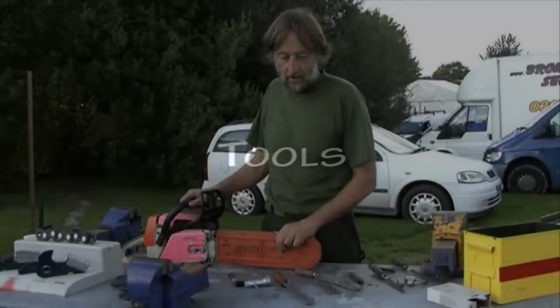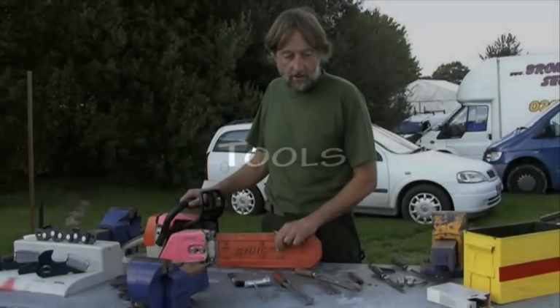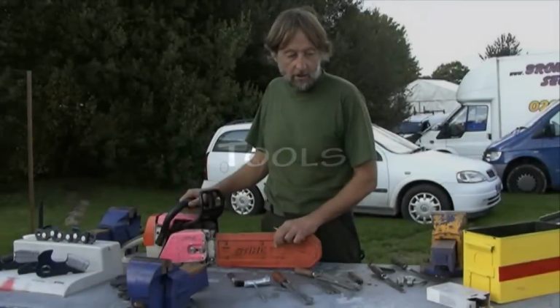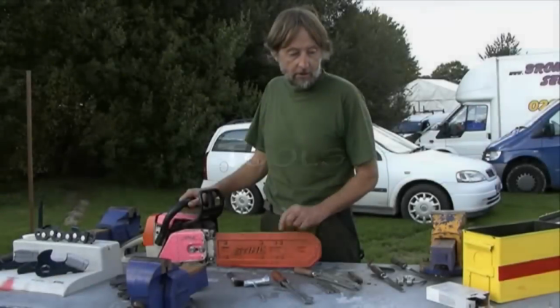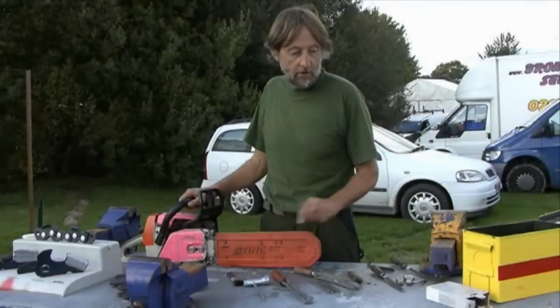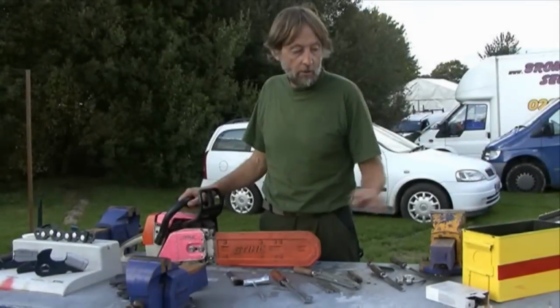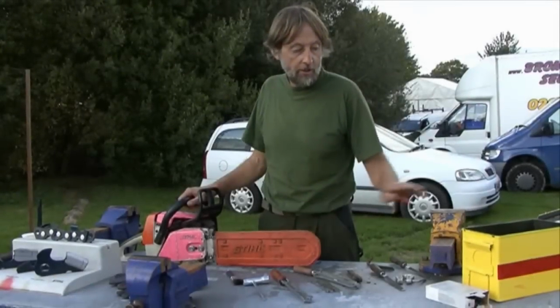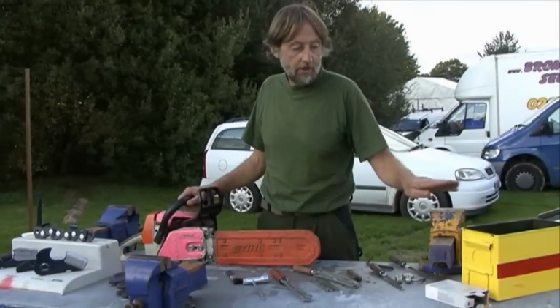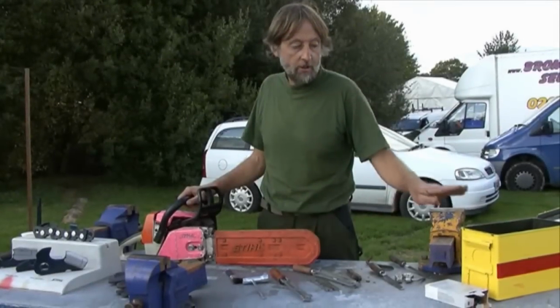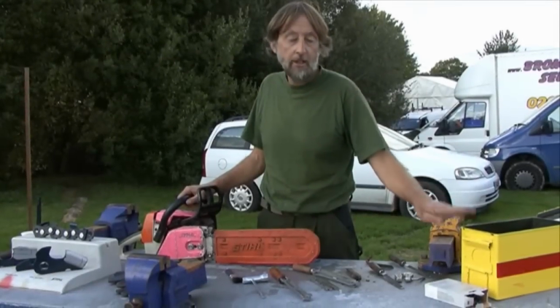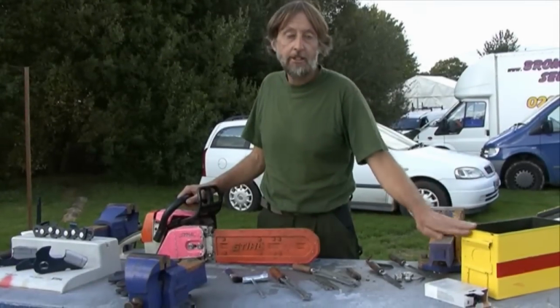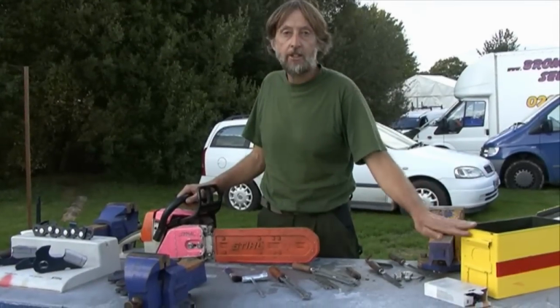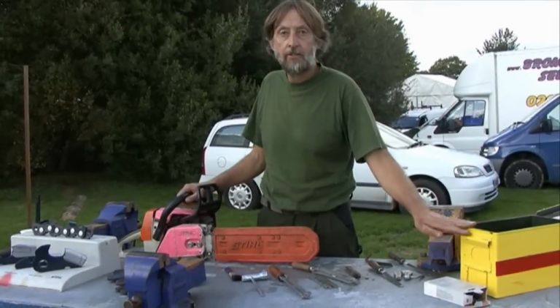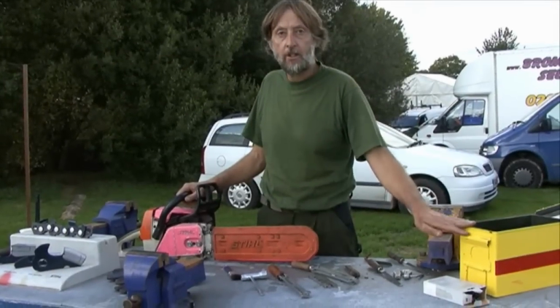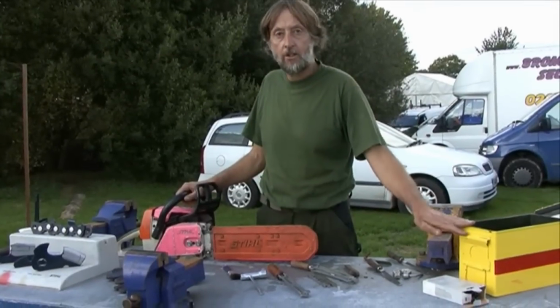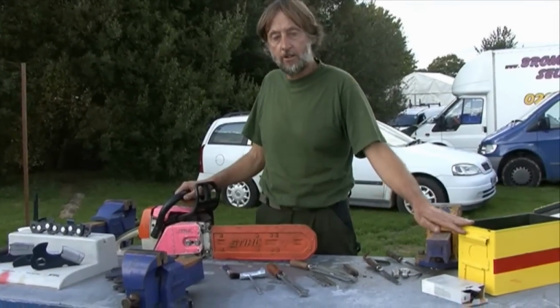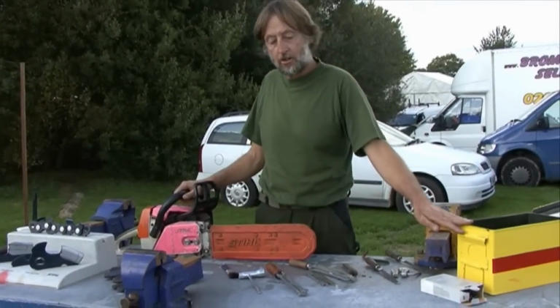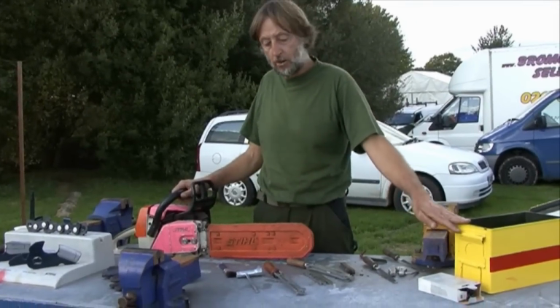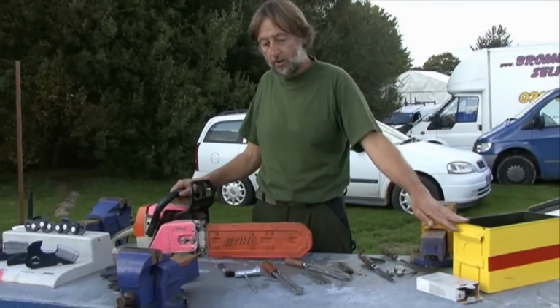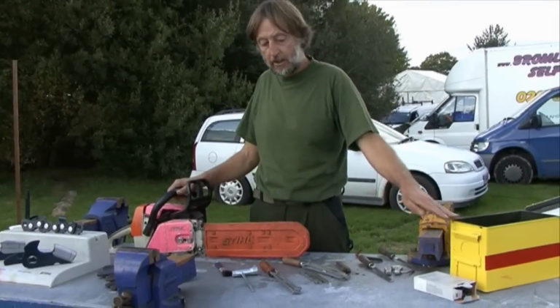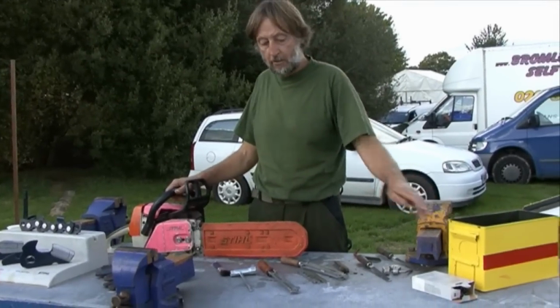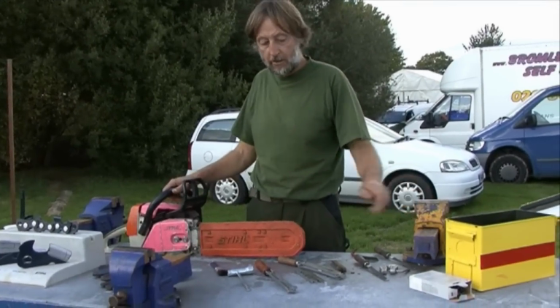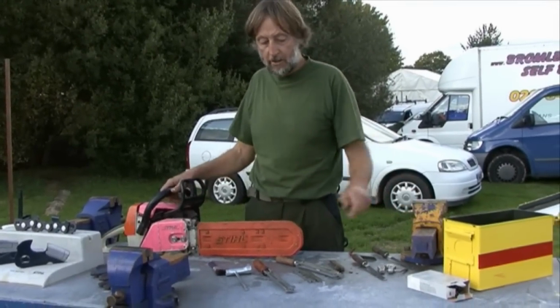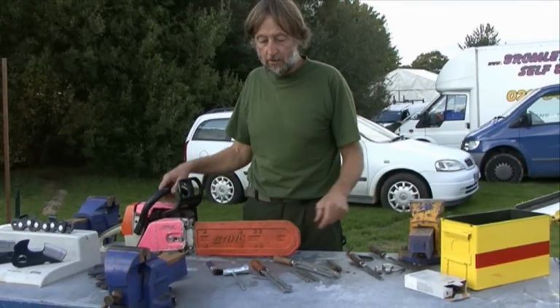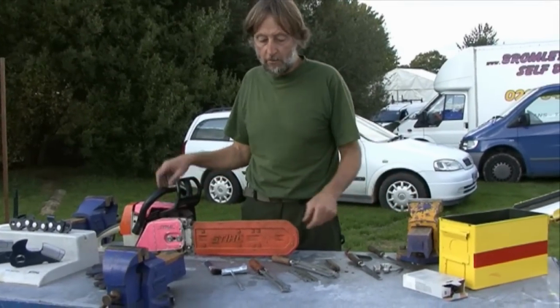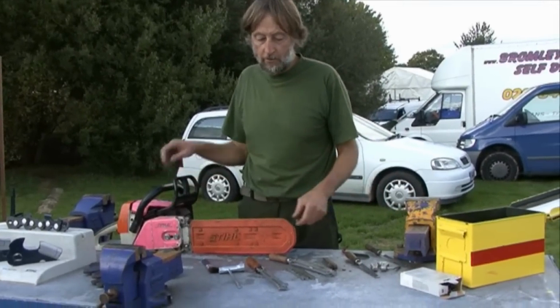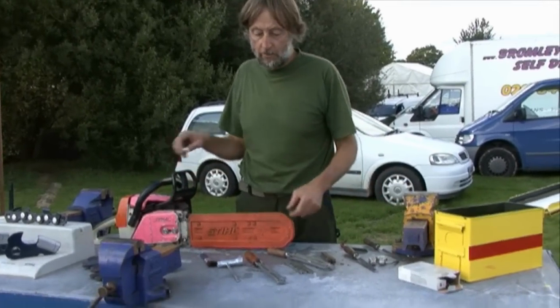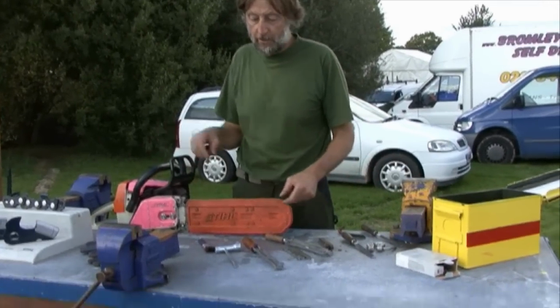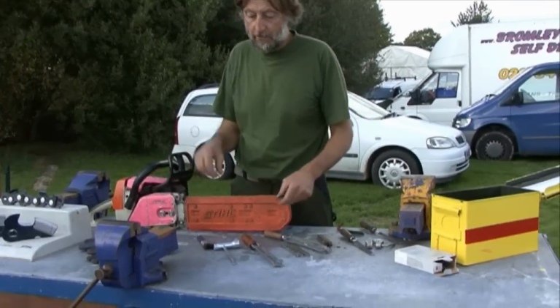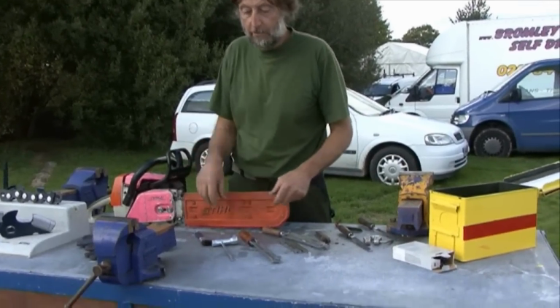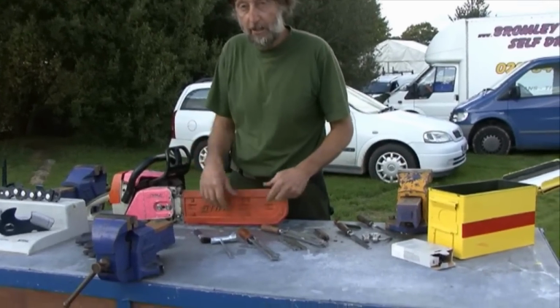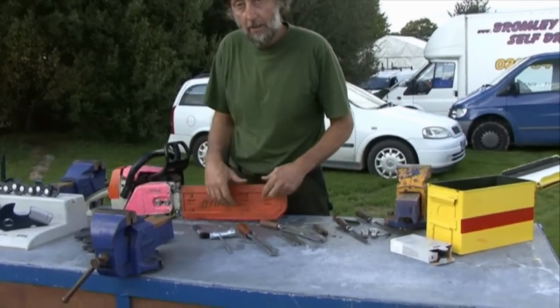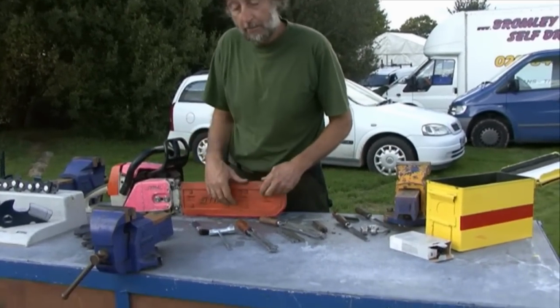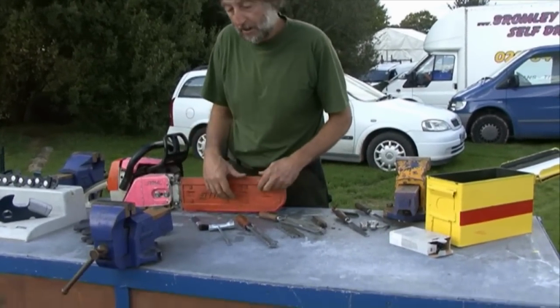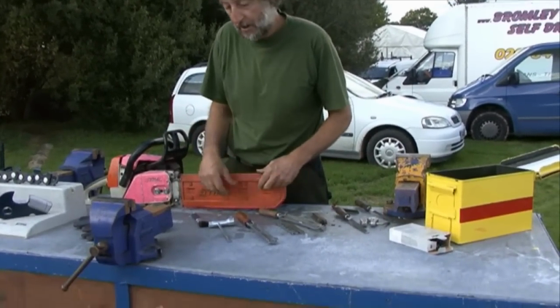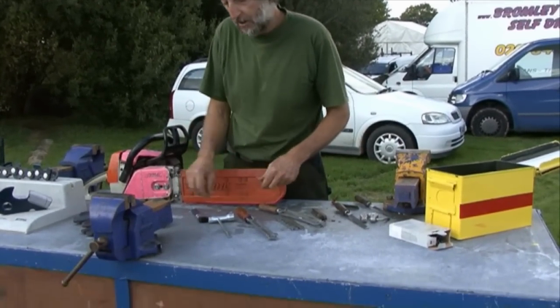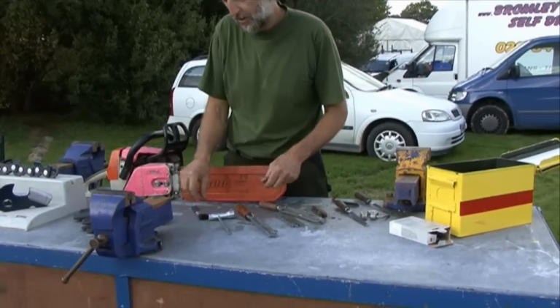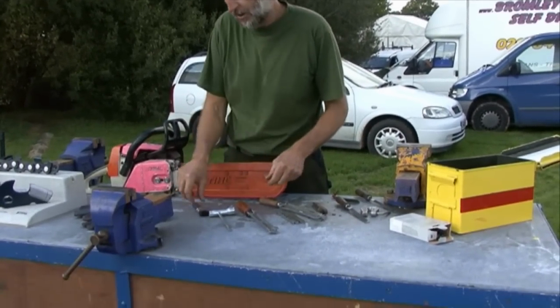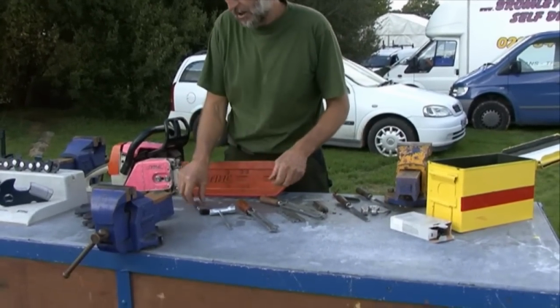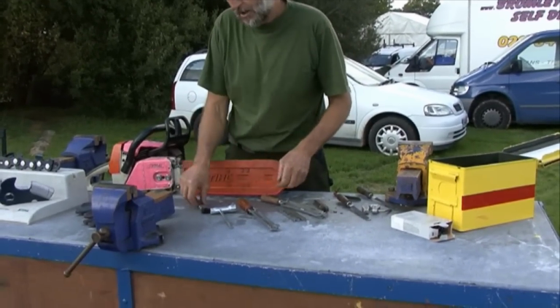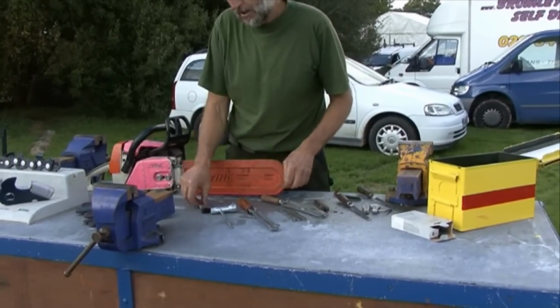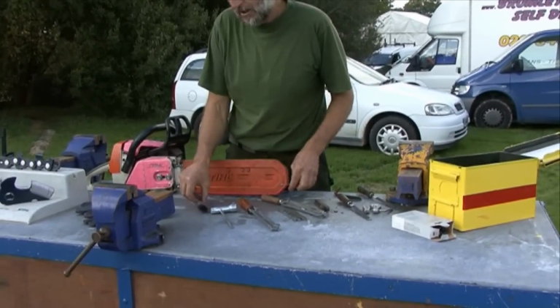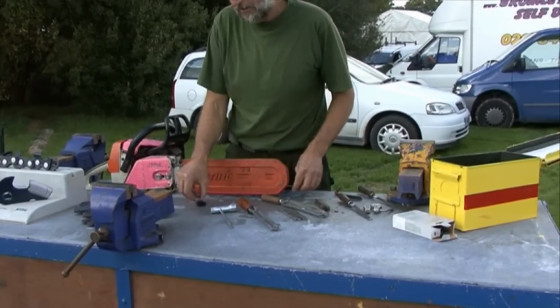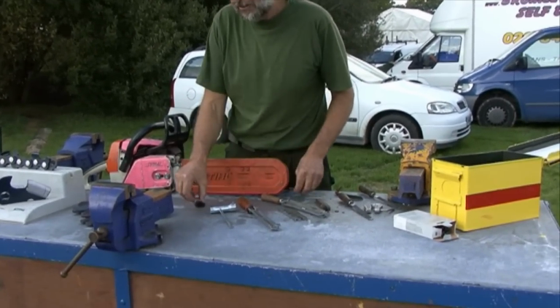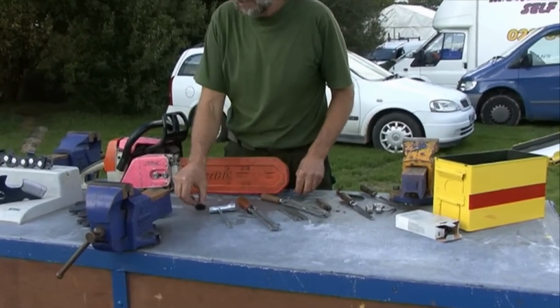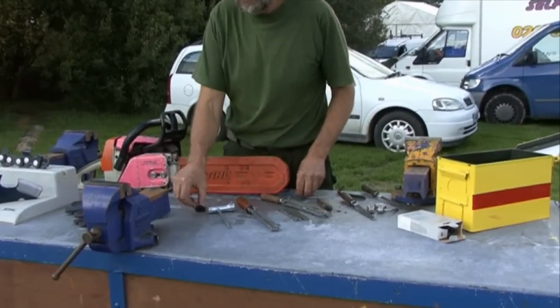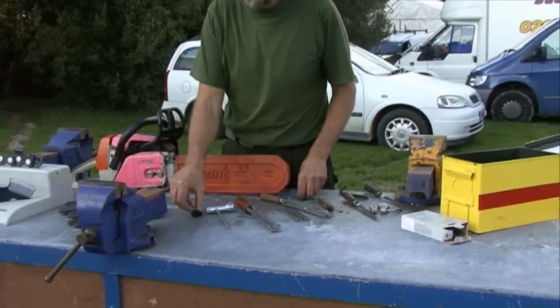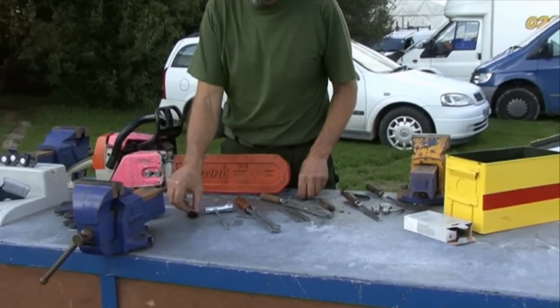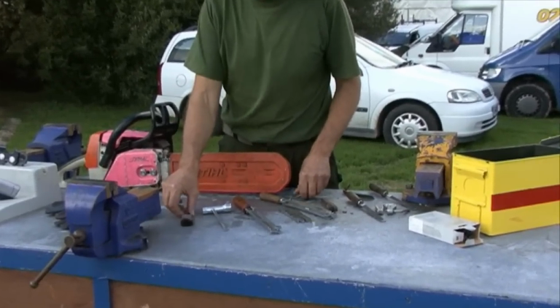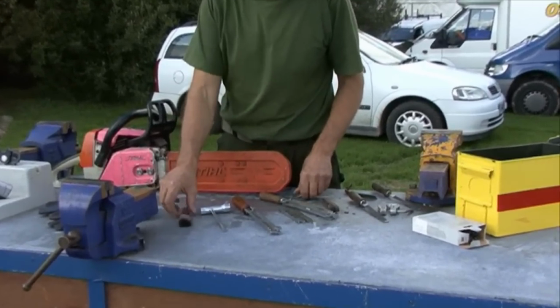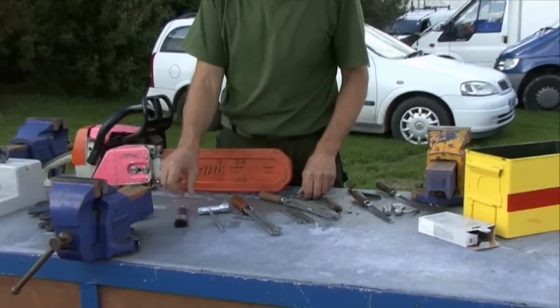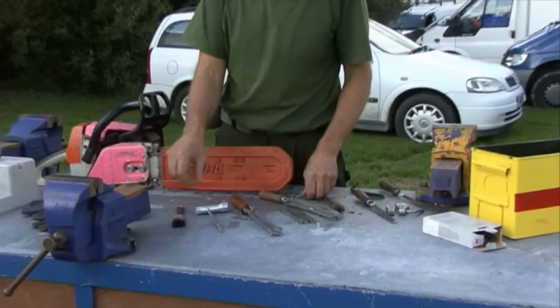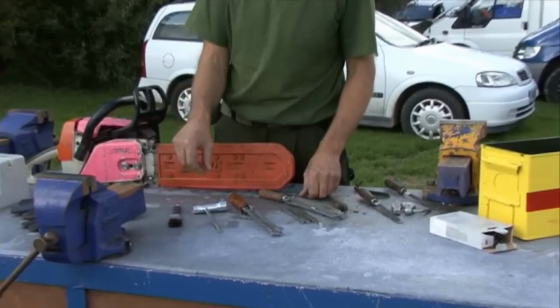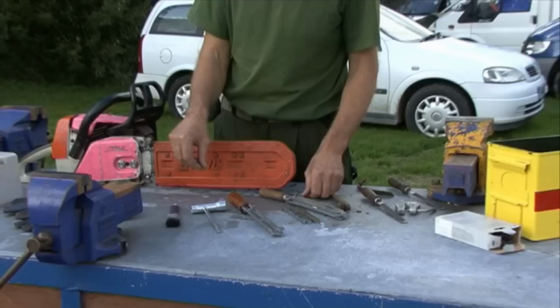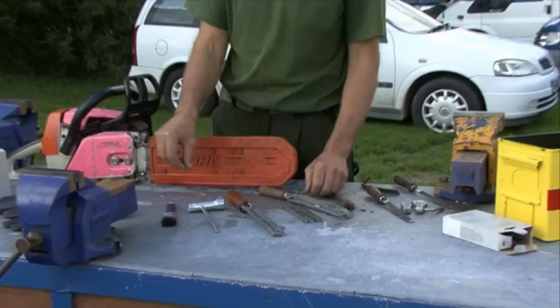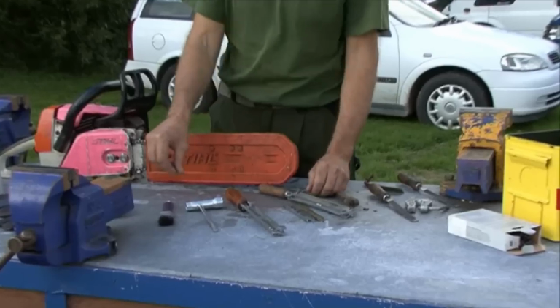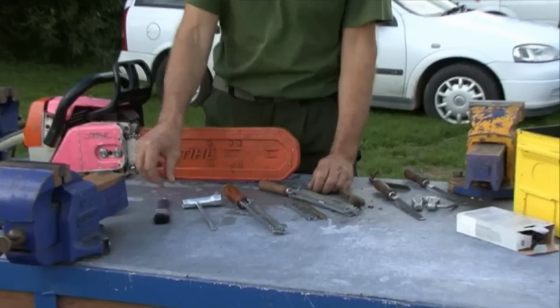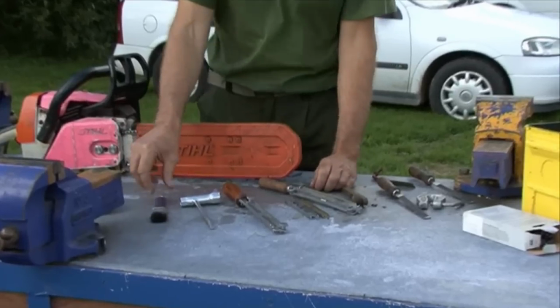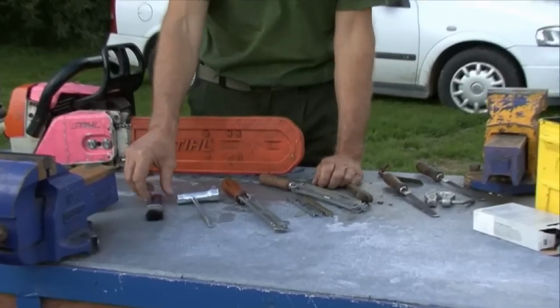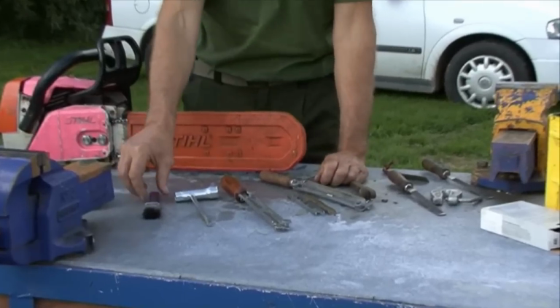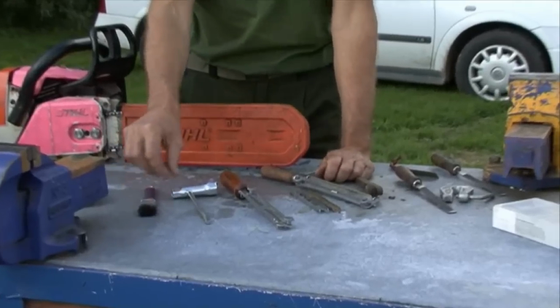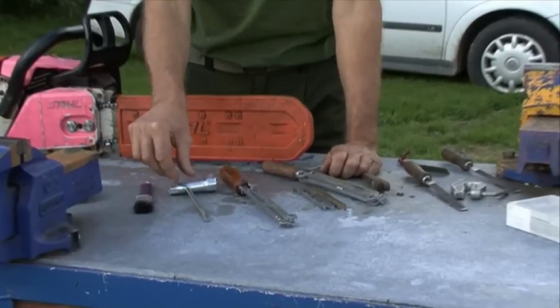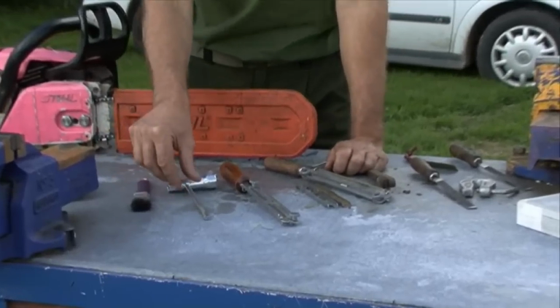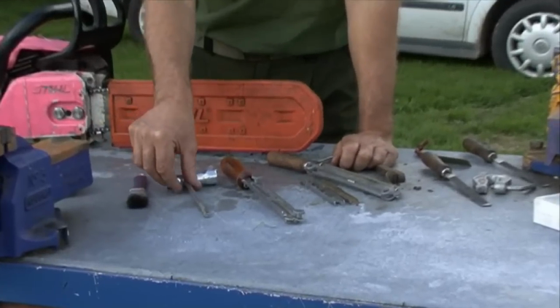It's always a good idea to have a good tool kit with you with some spare parts and a few basic tools. I'll run through these quickly.